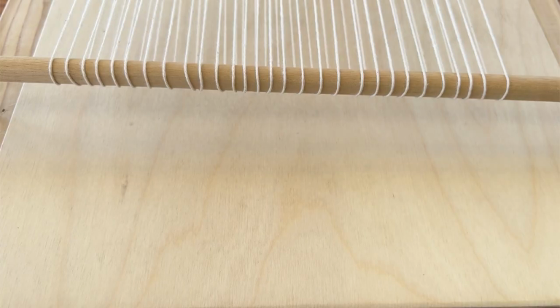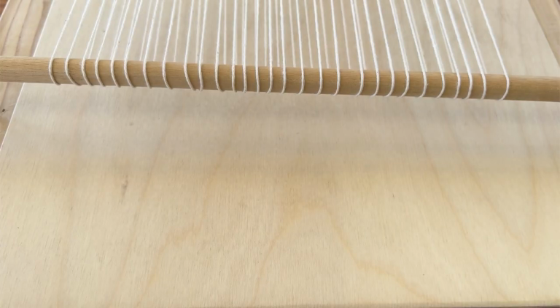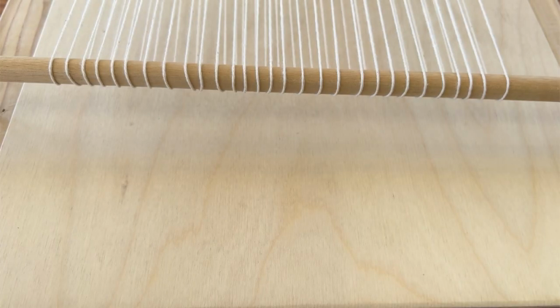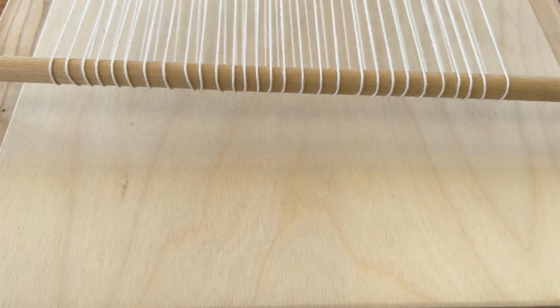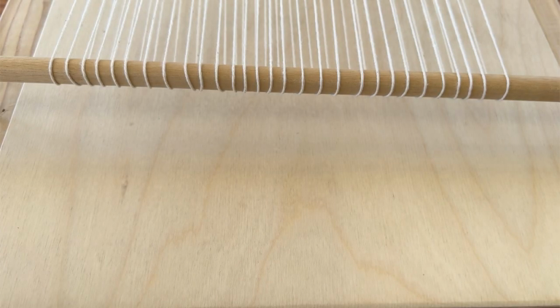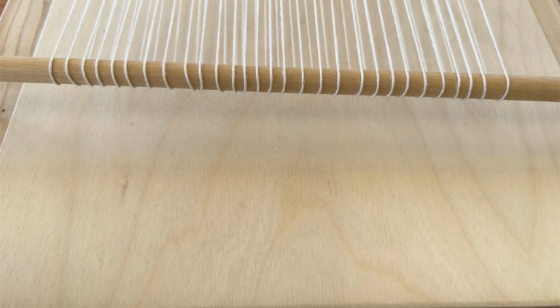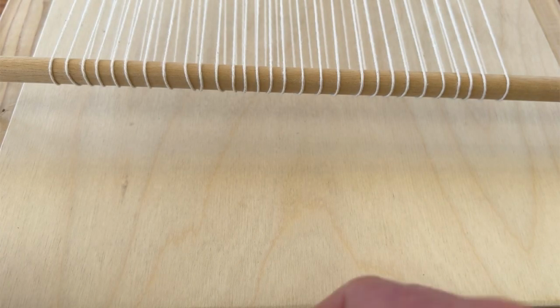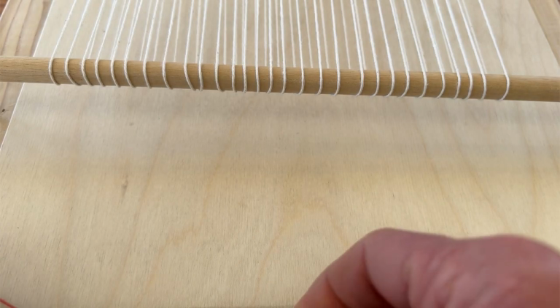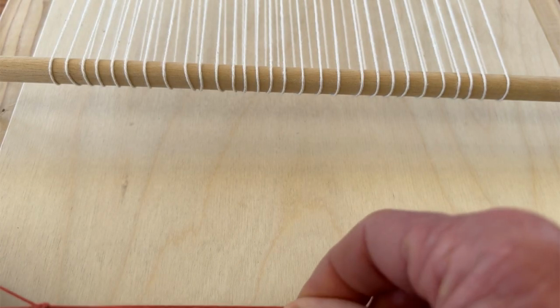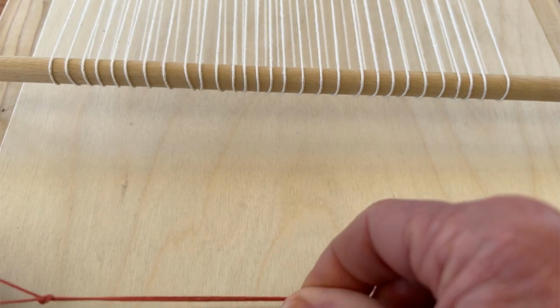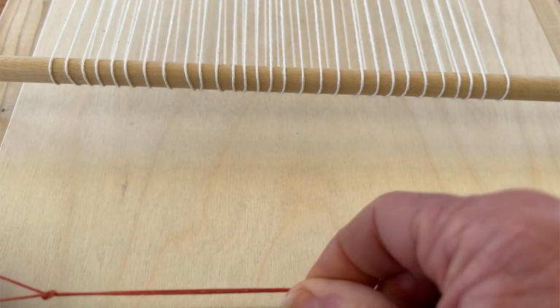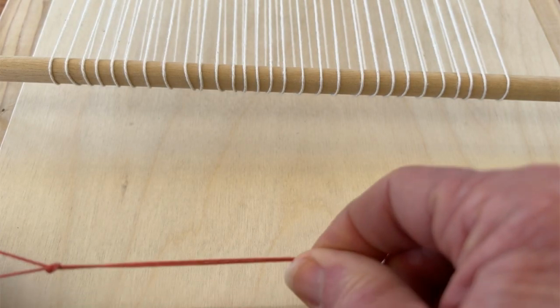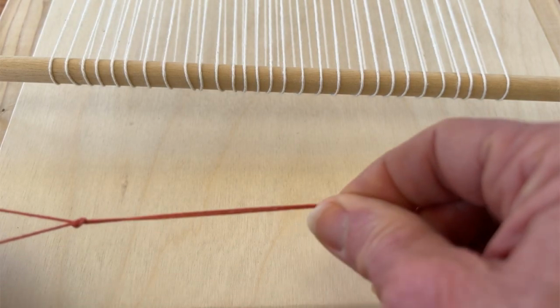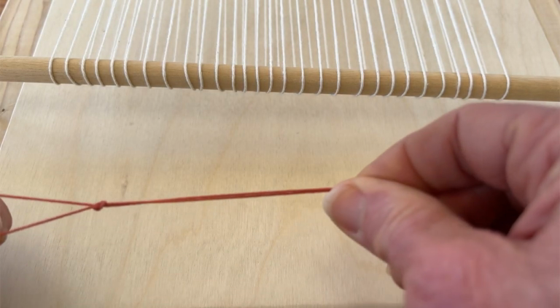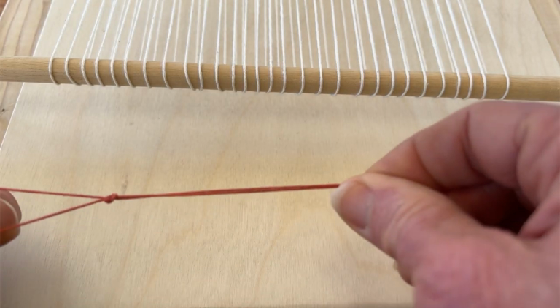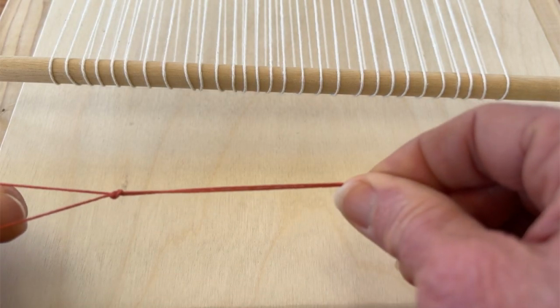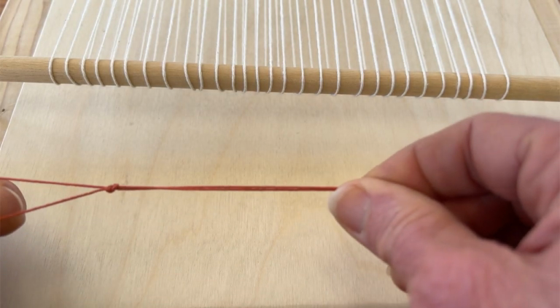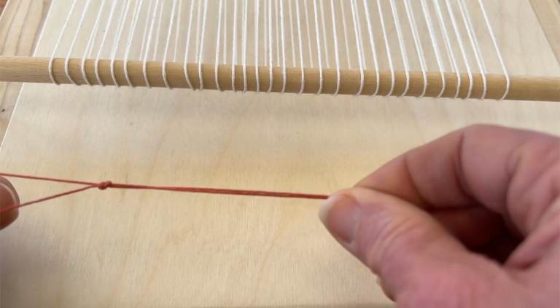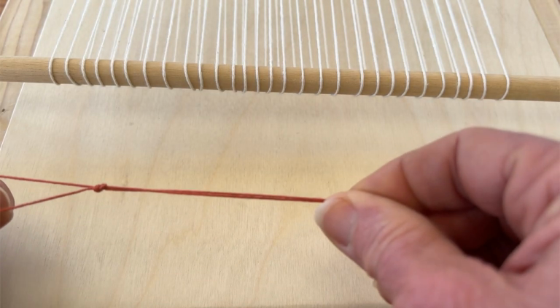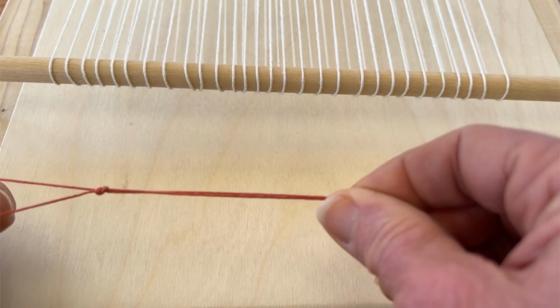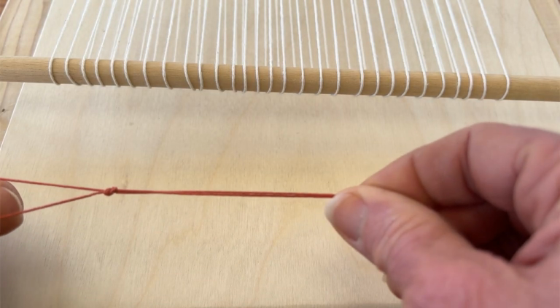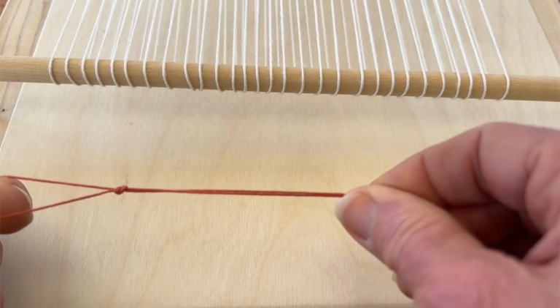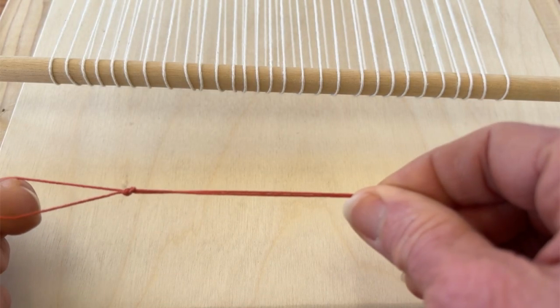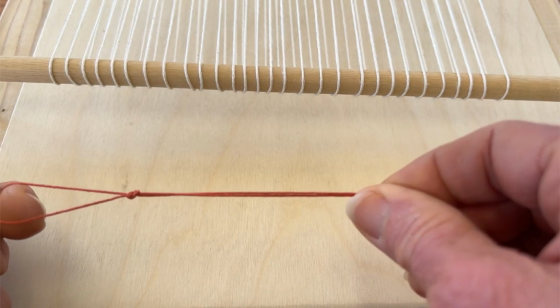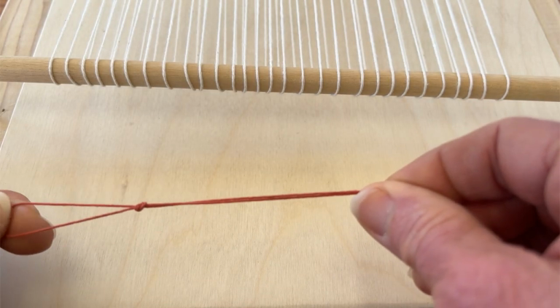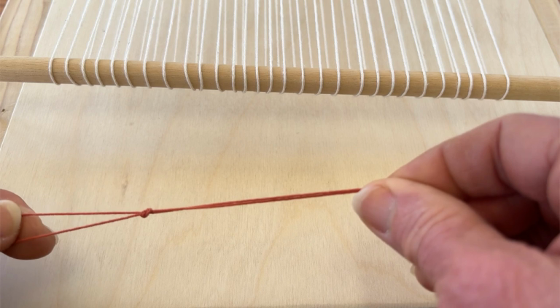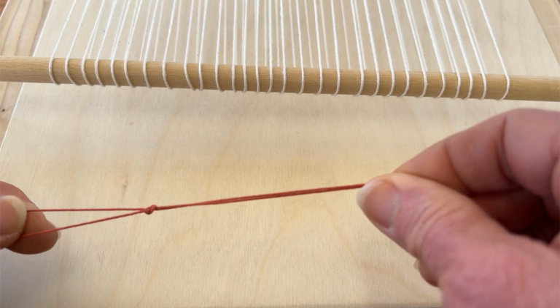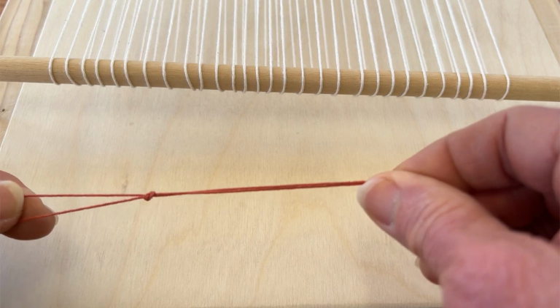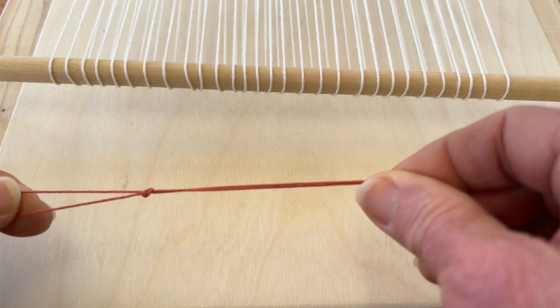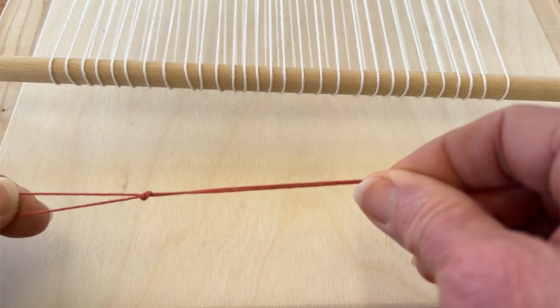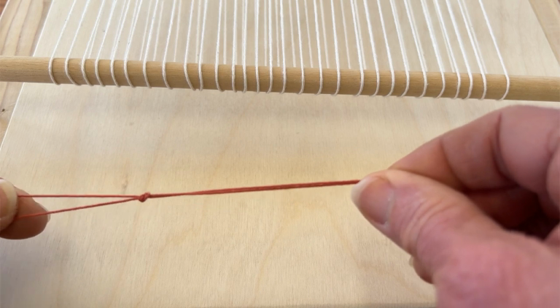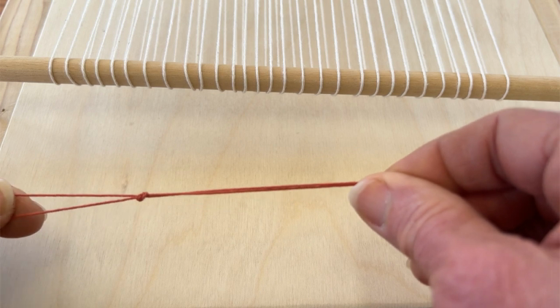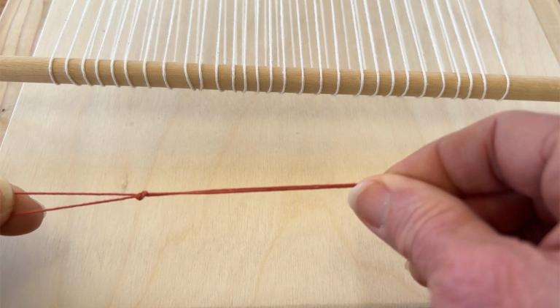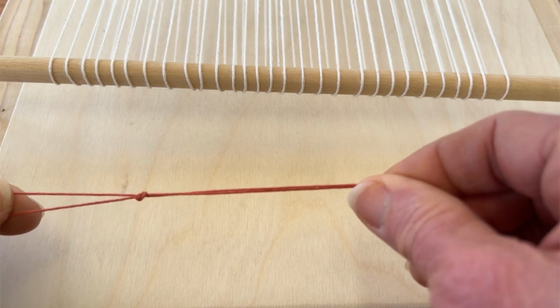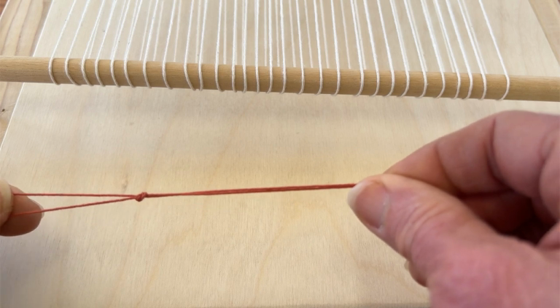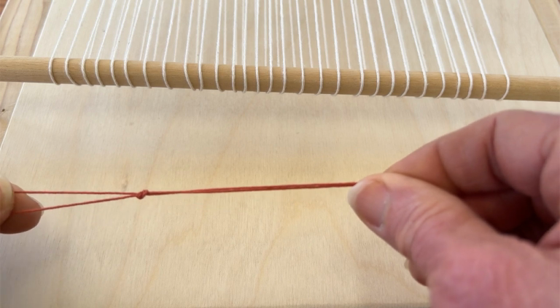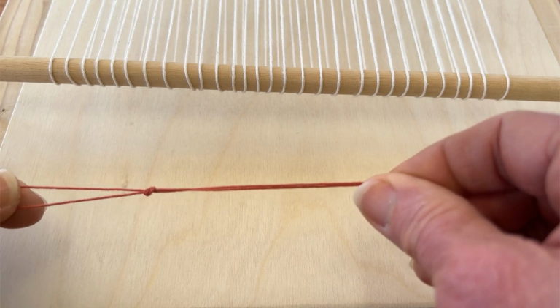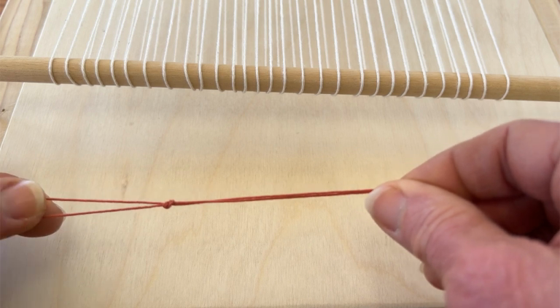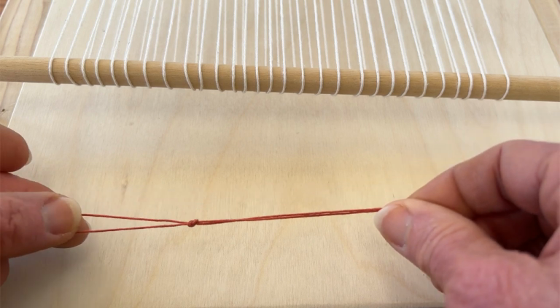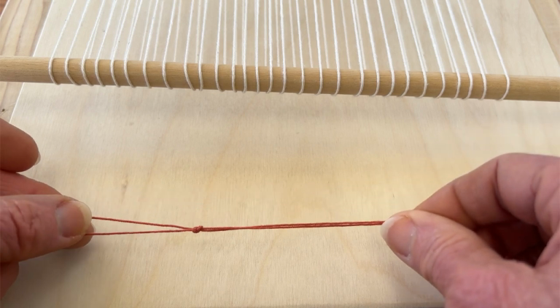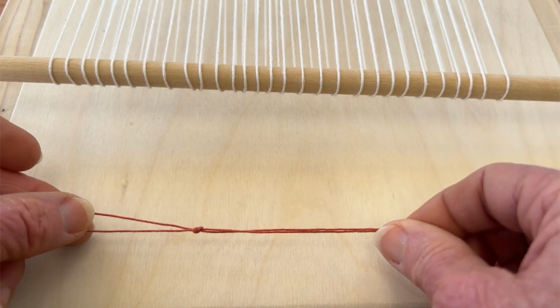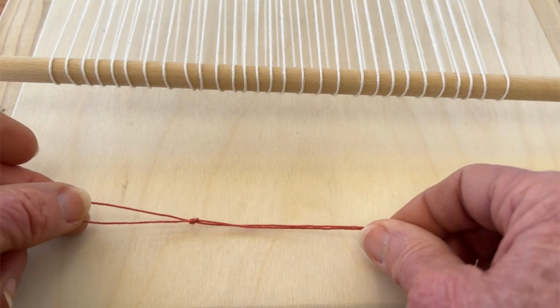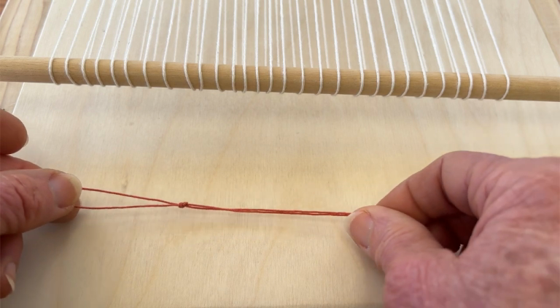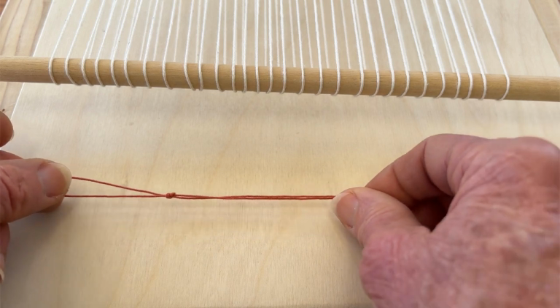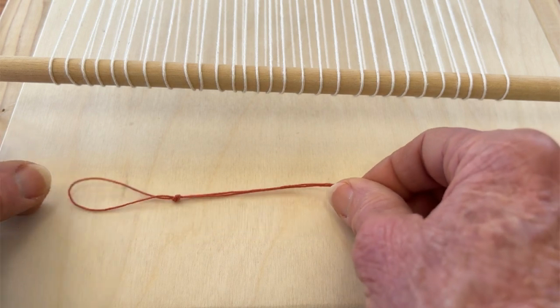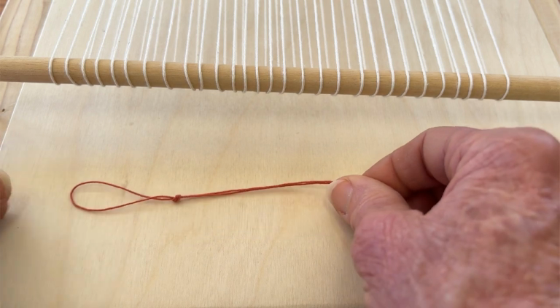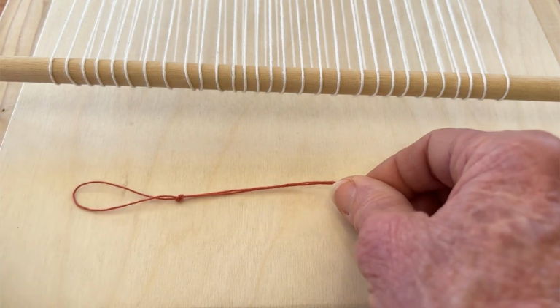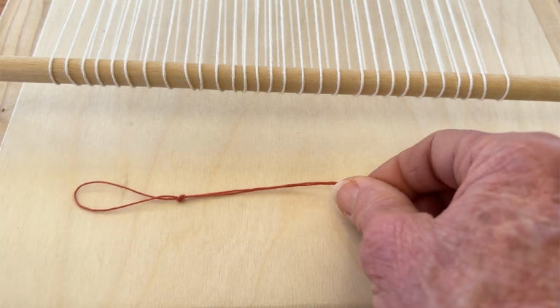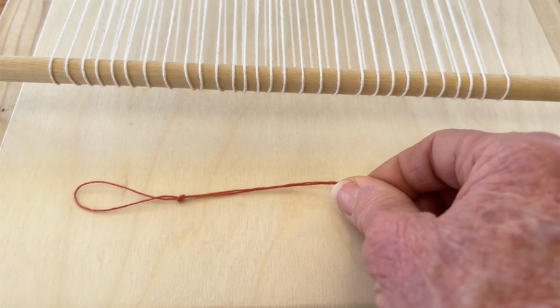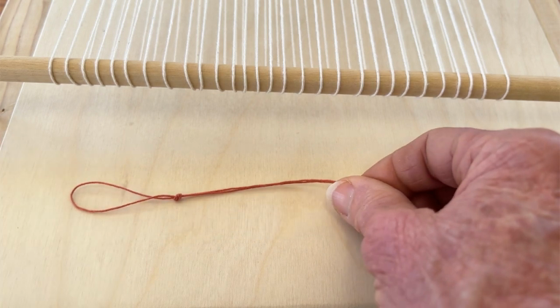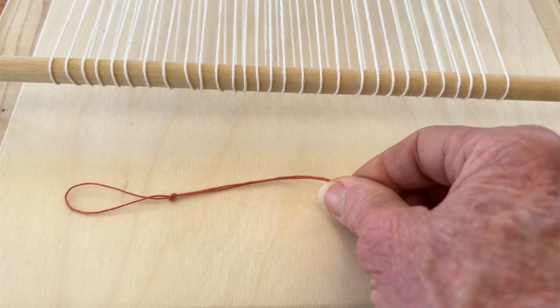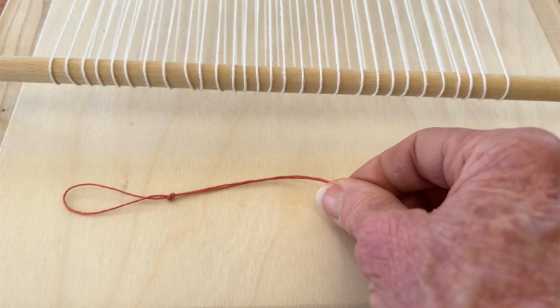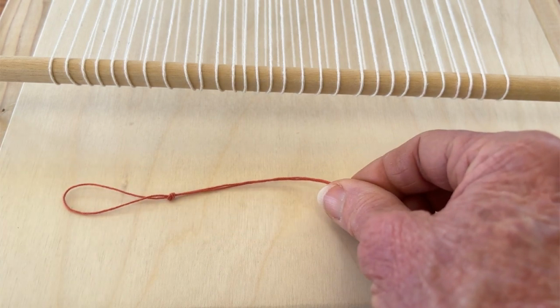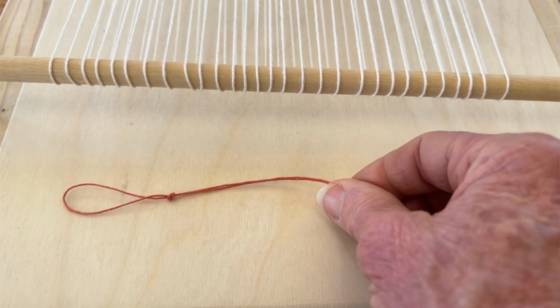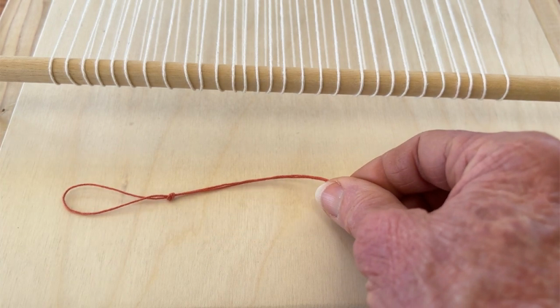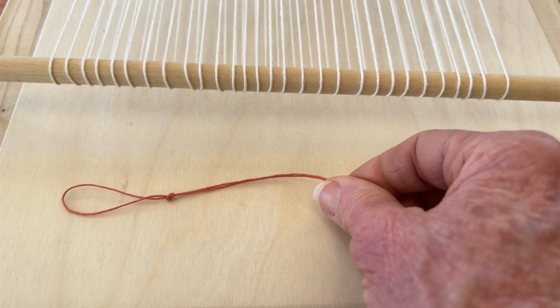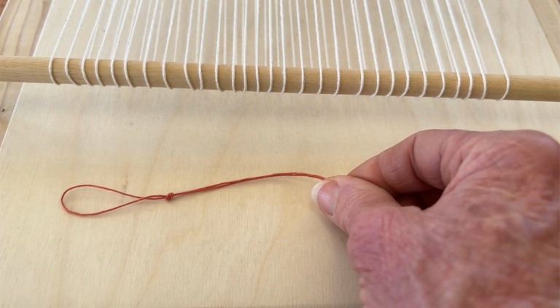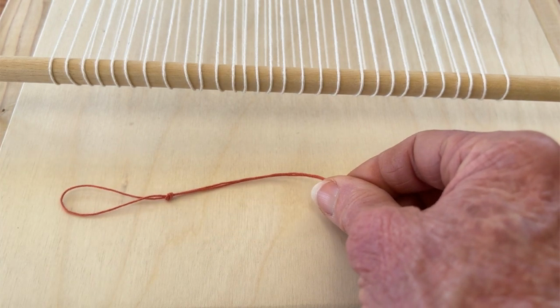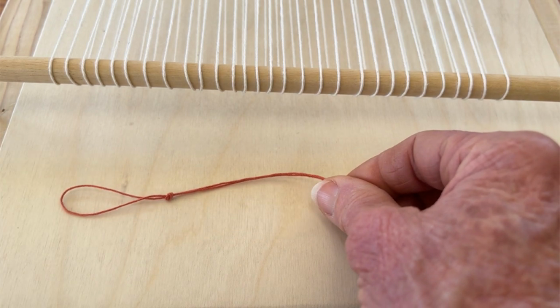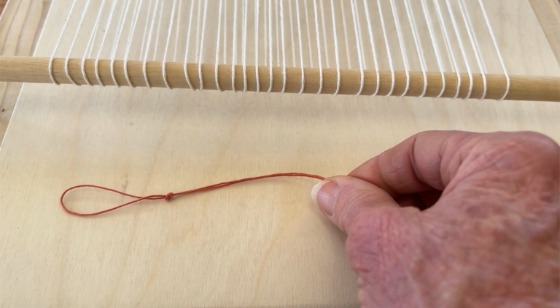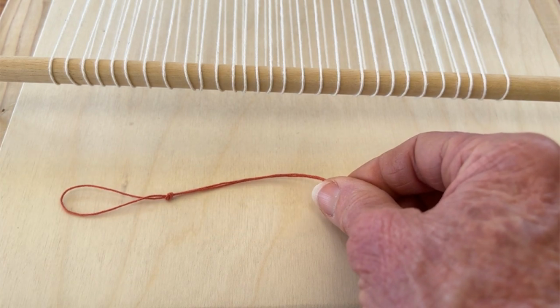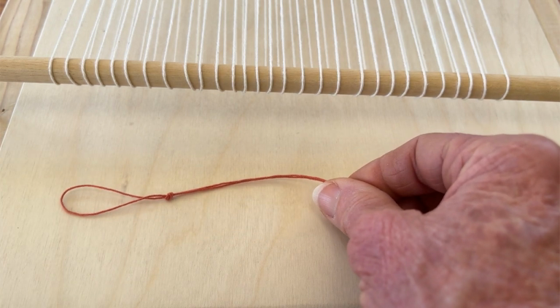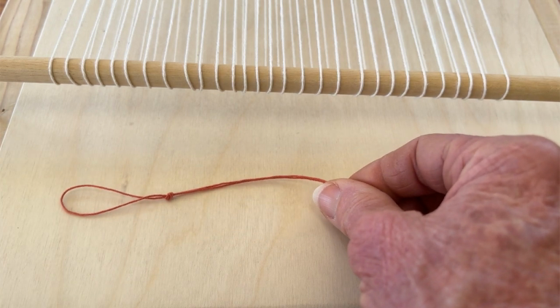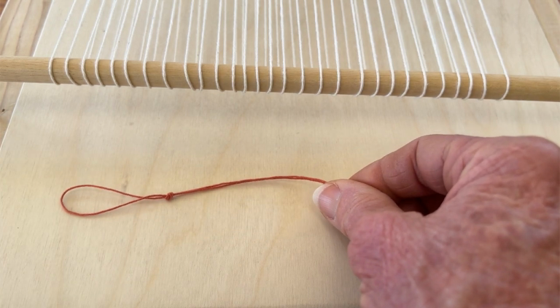First thing you'll do is make a loop, and then you'll twine it just like you did before.